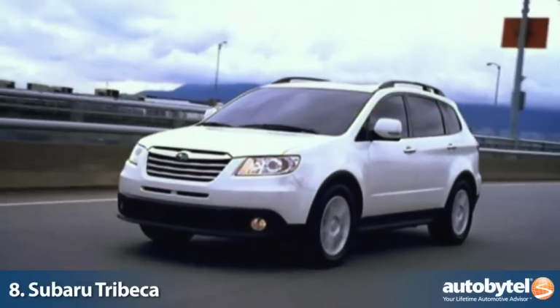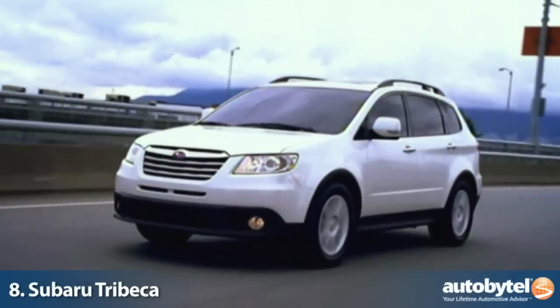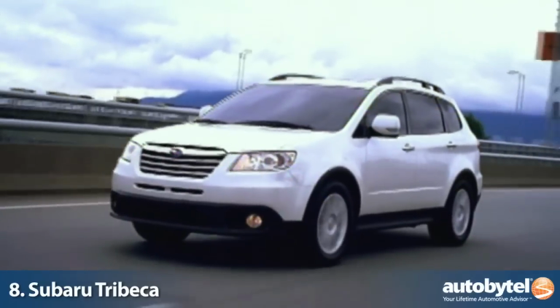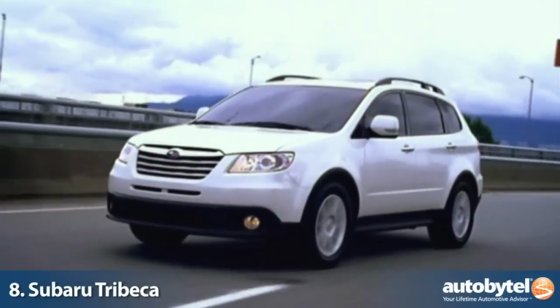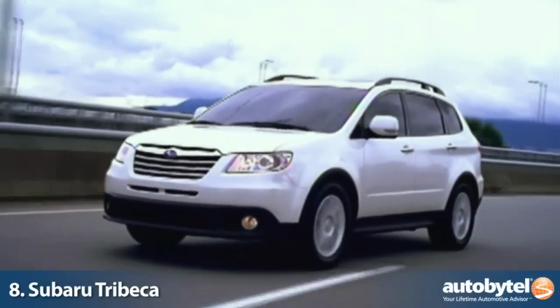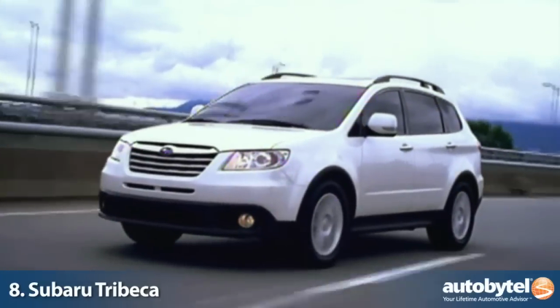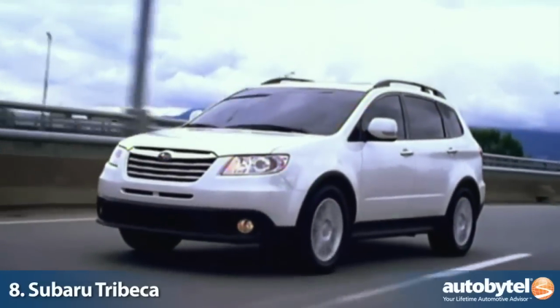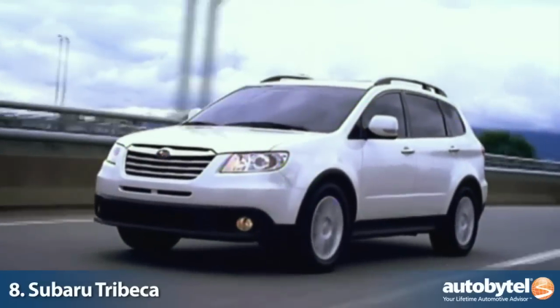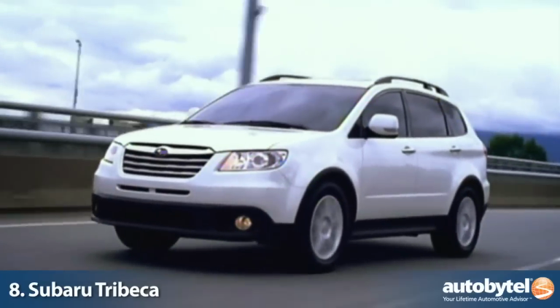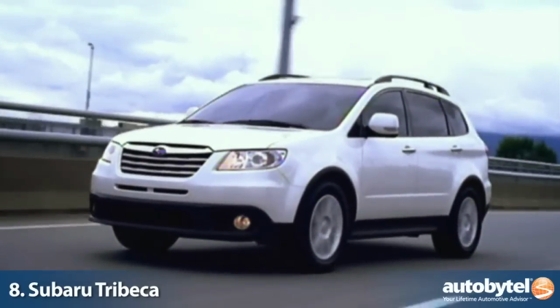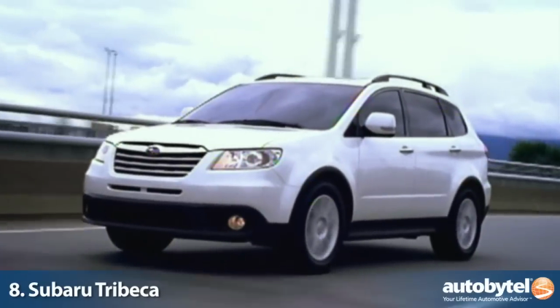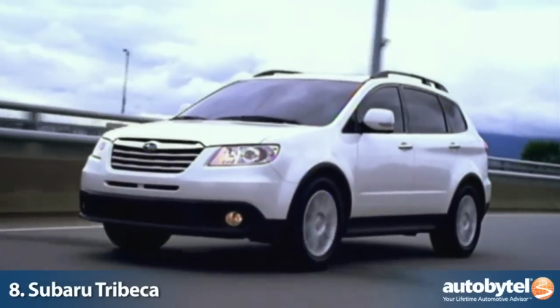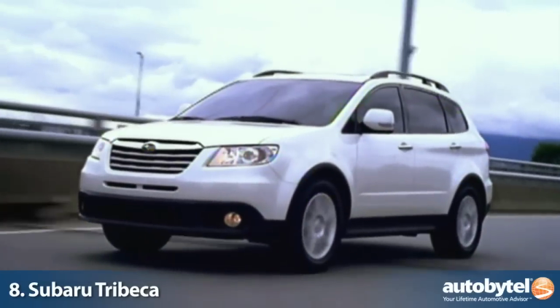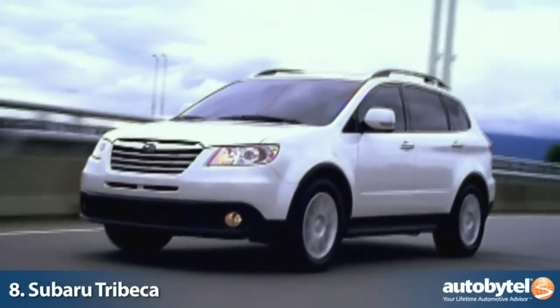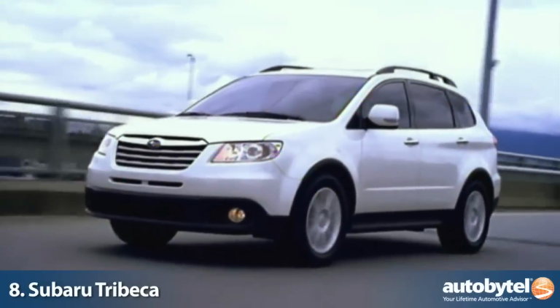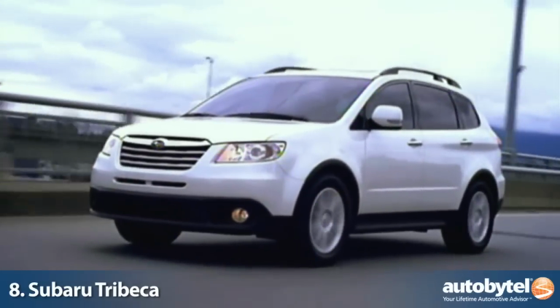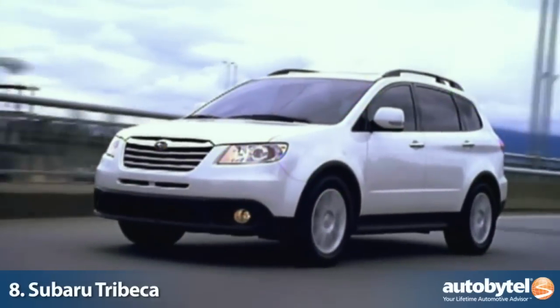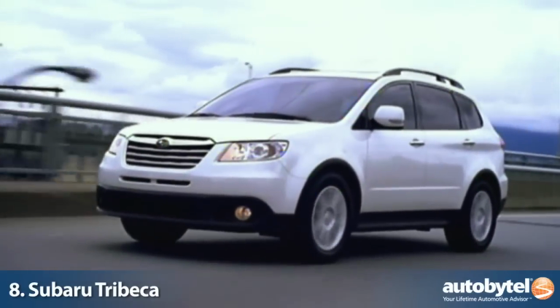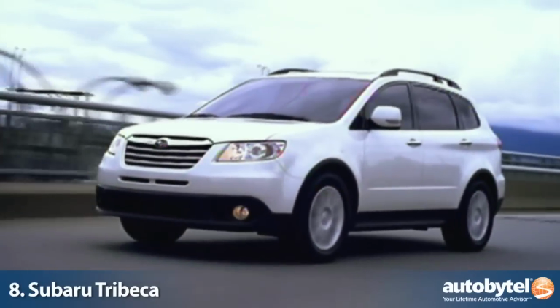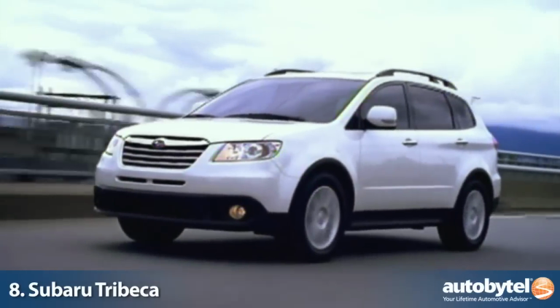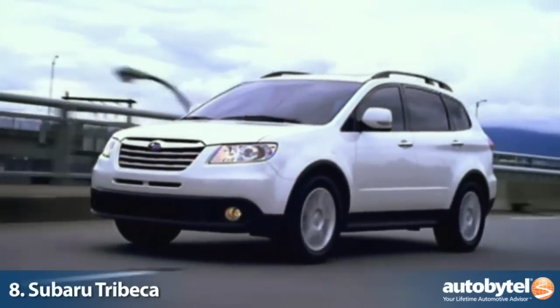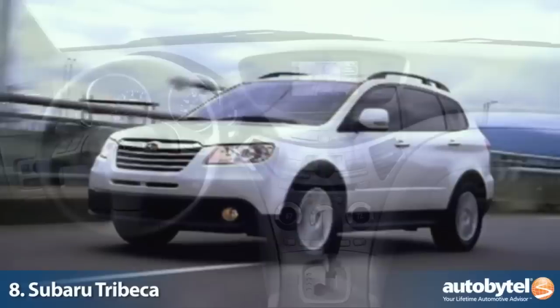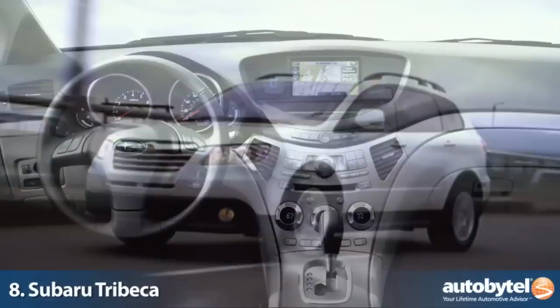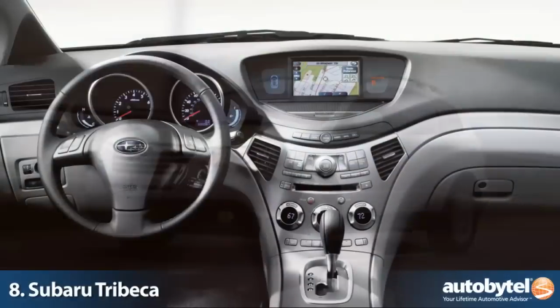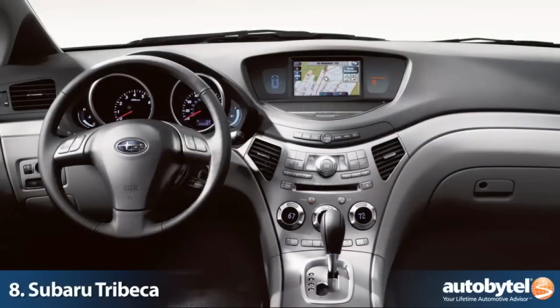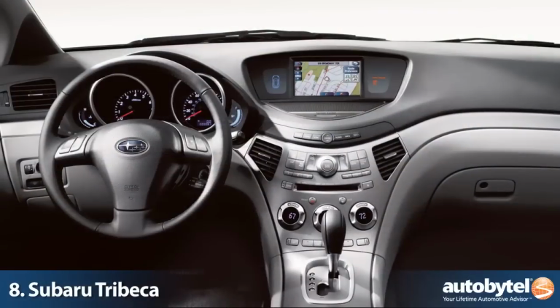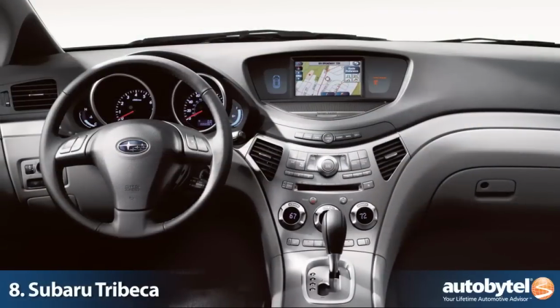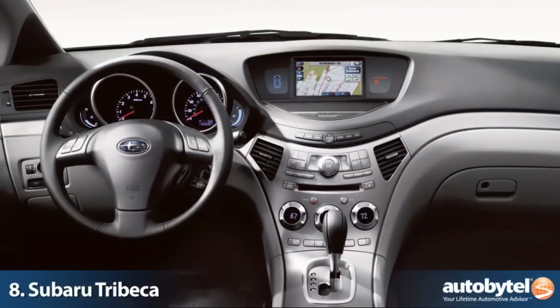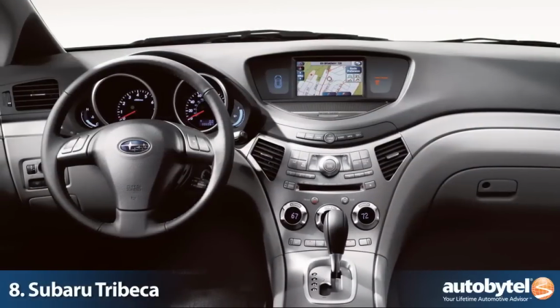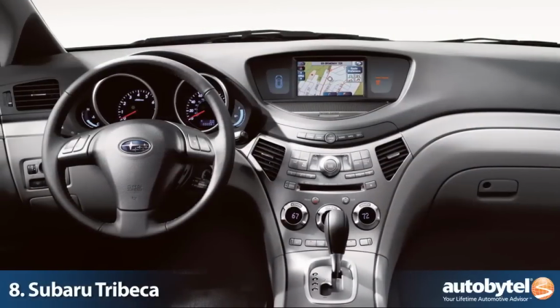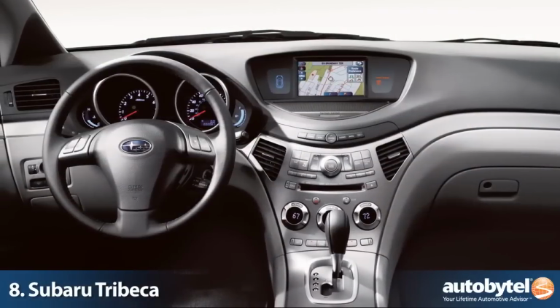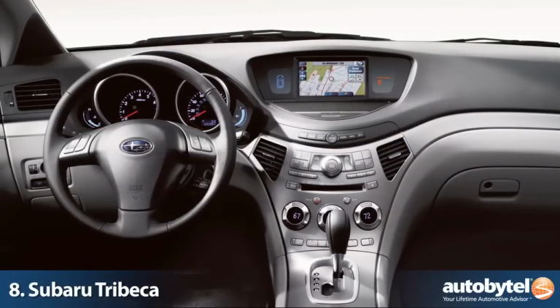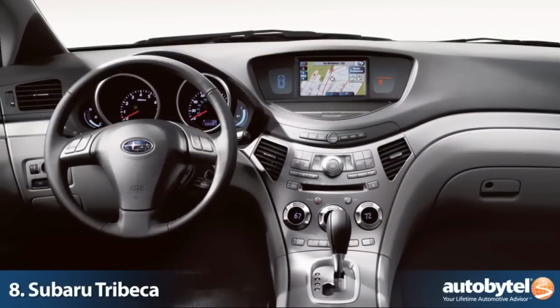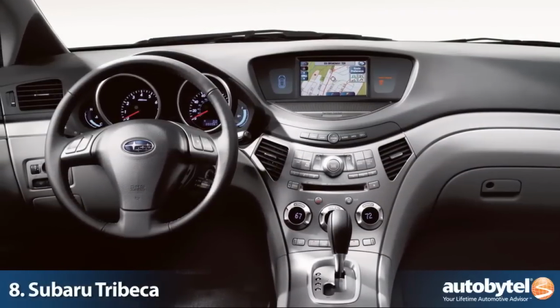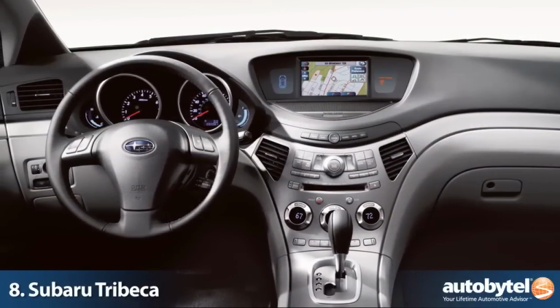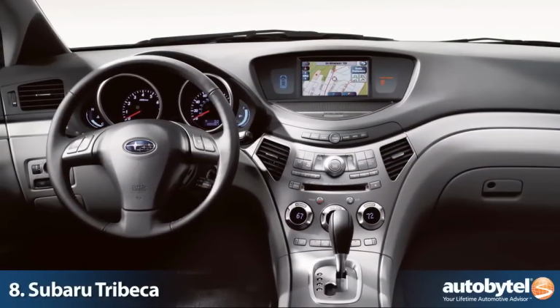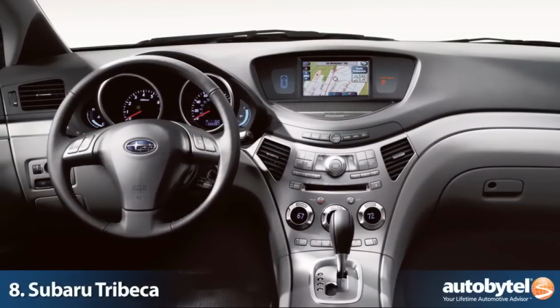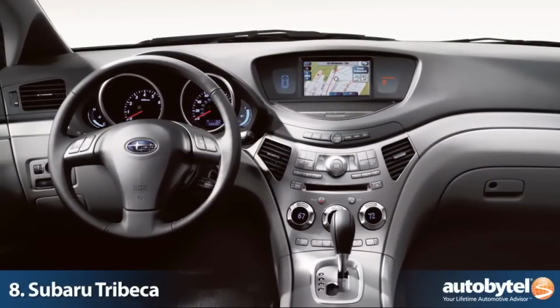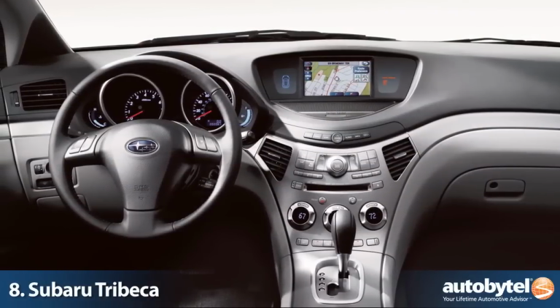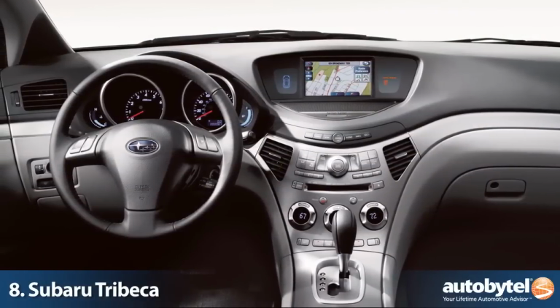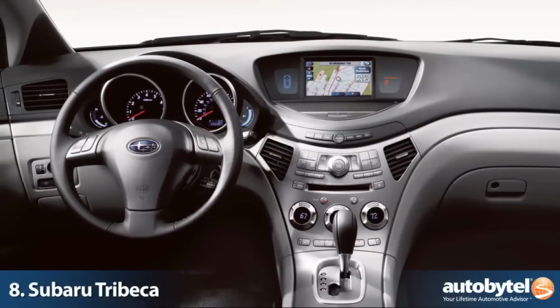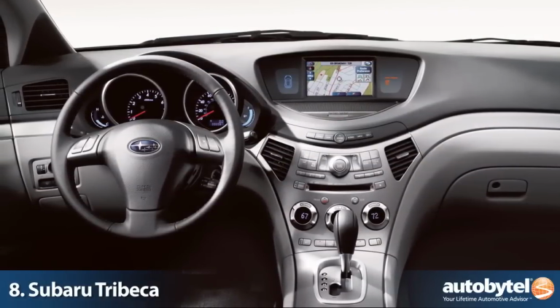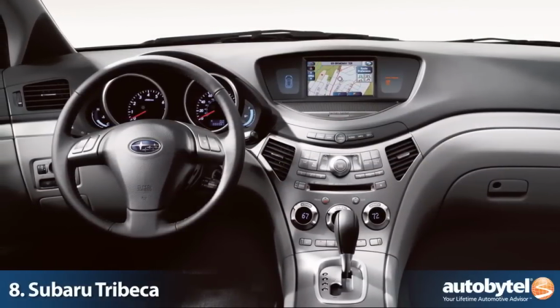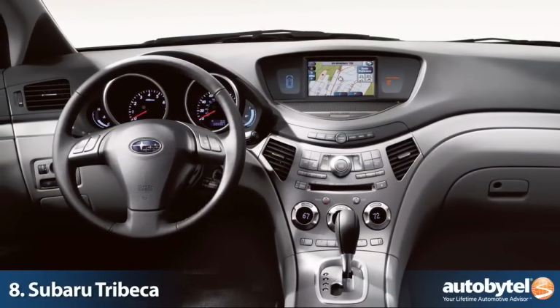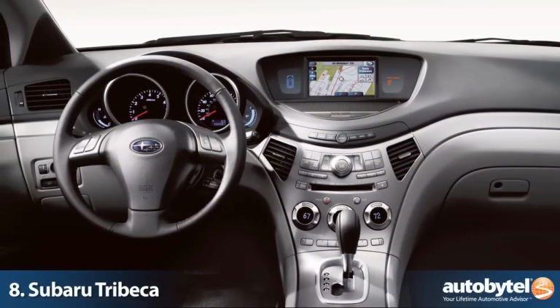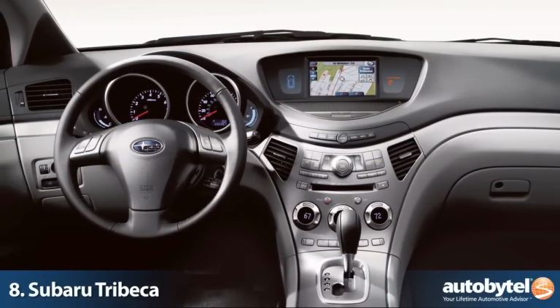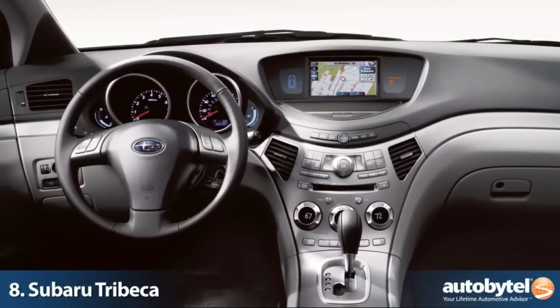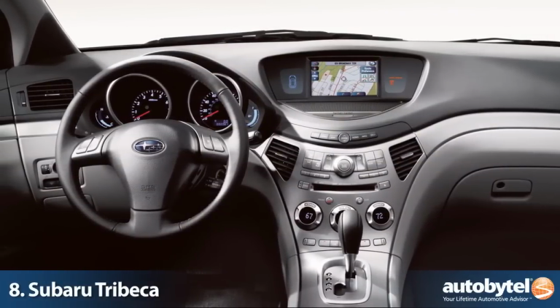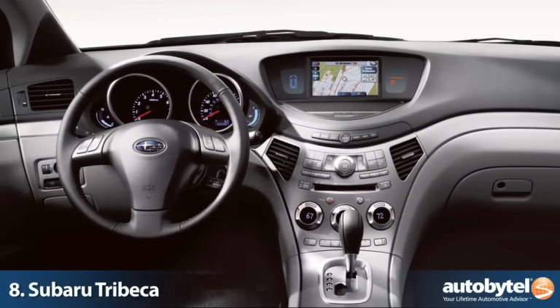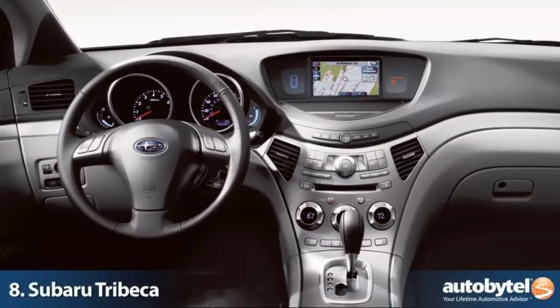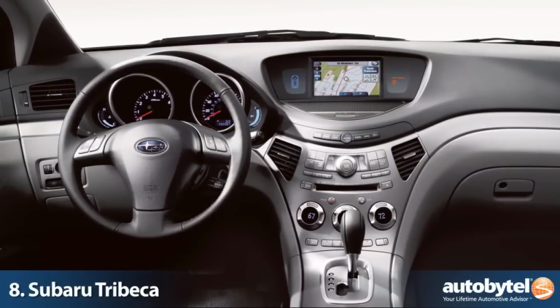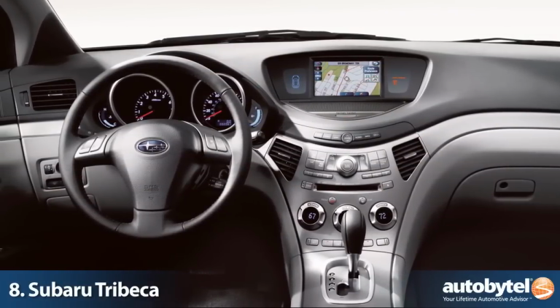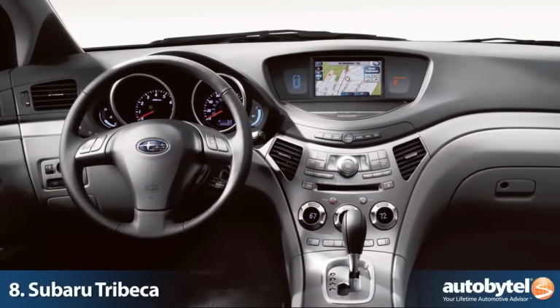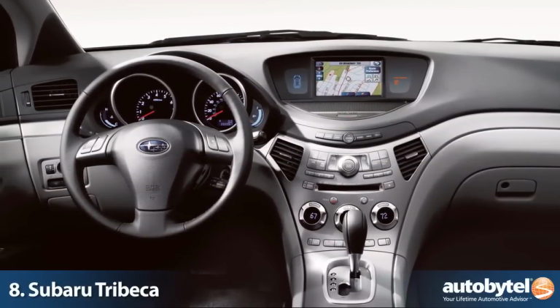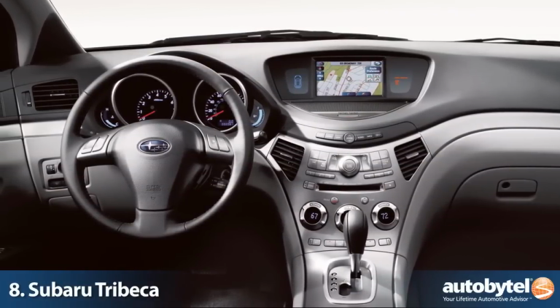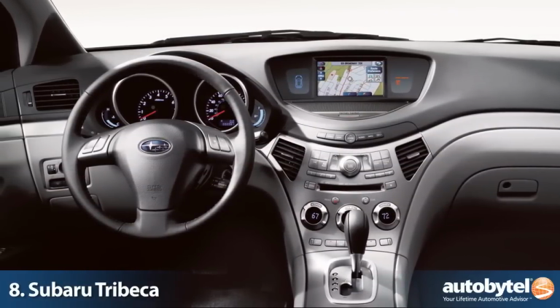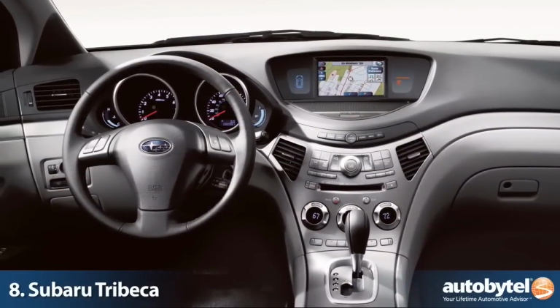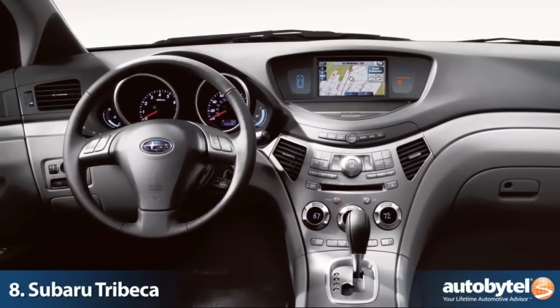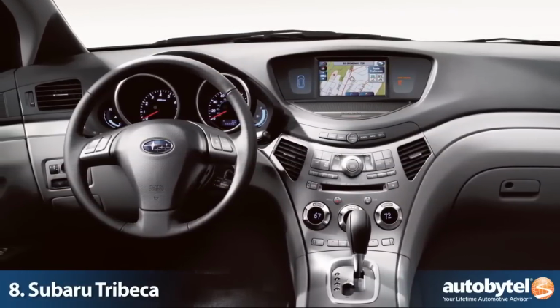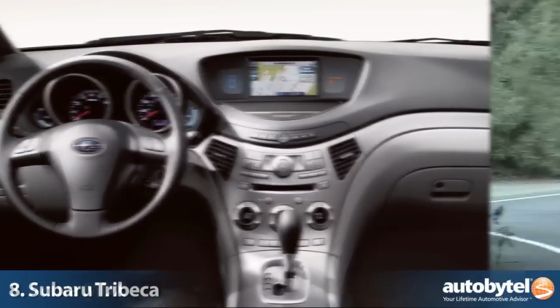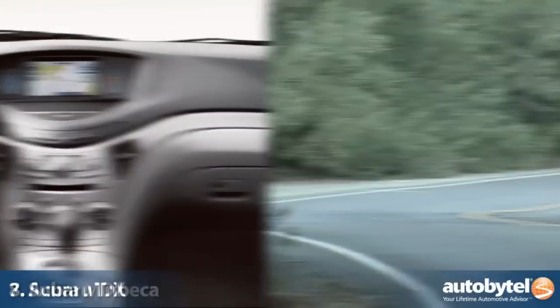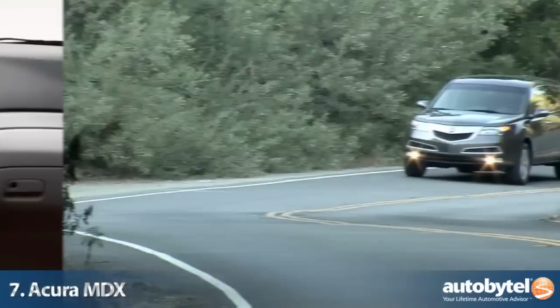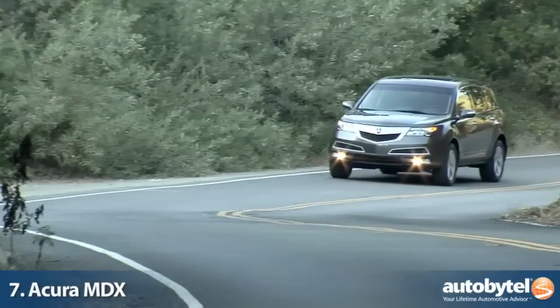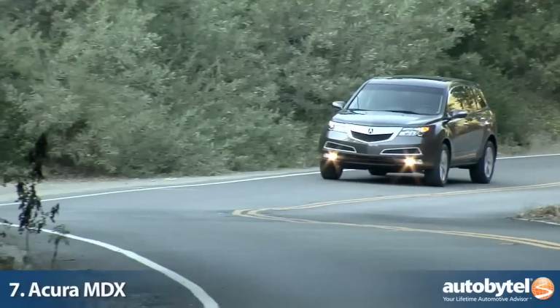The Tribeca's 3.6-liter V6 produces 256 horsepower and is mated to a 5-speed automatic transmission. These are not cutting-edge numbers, but they work well in this Subaru.